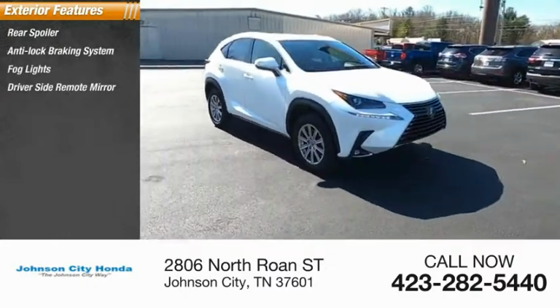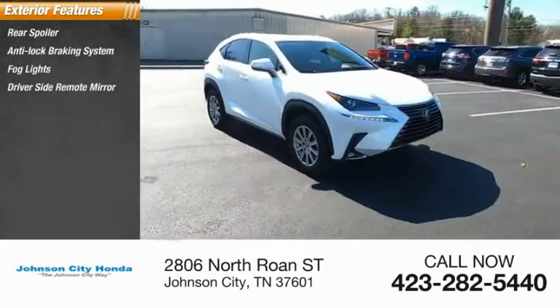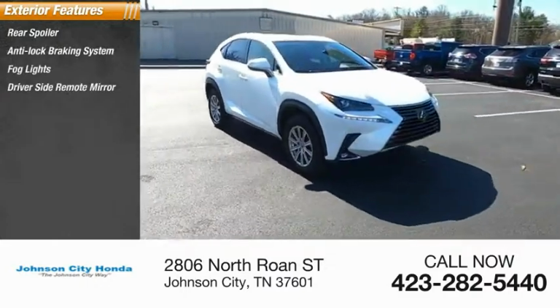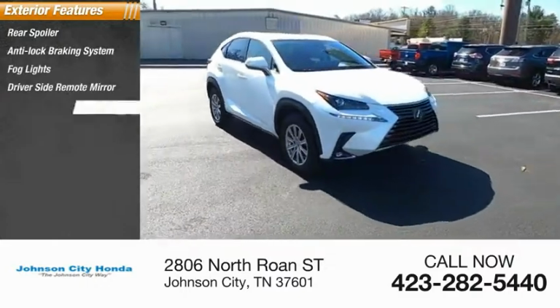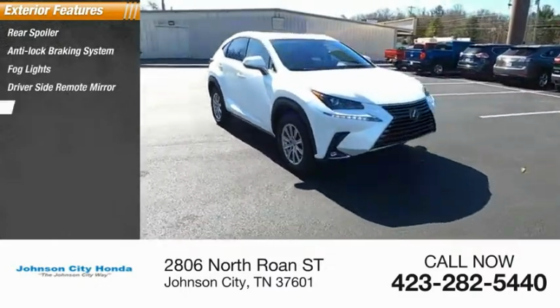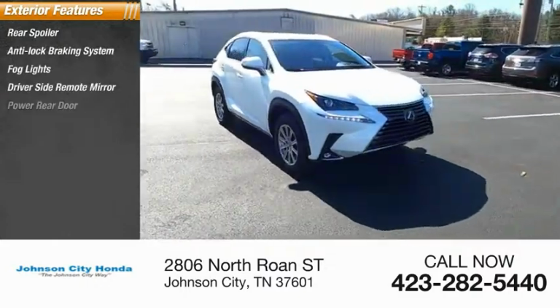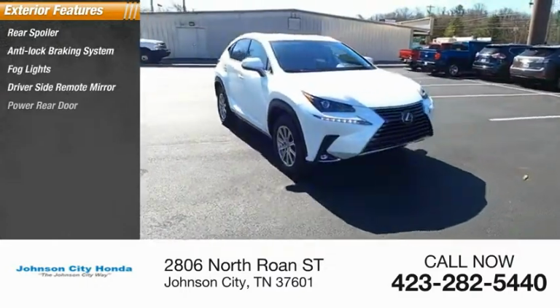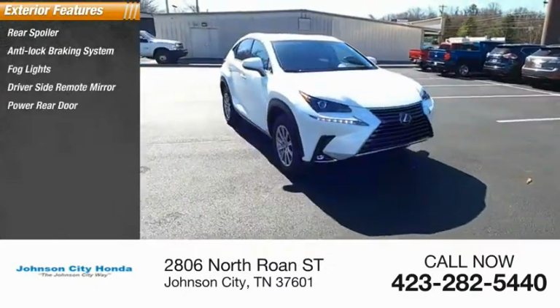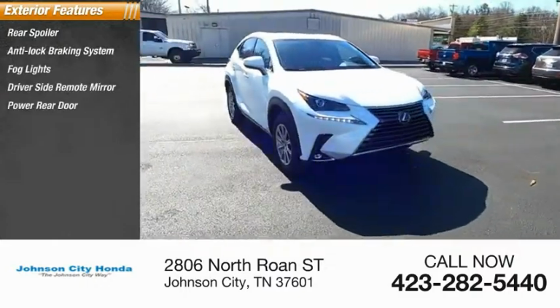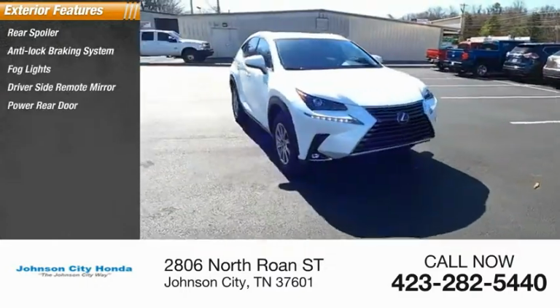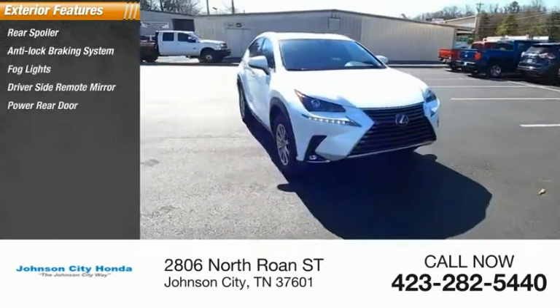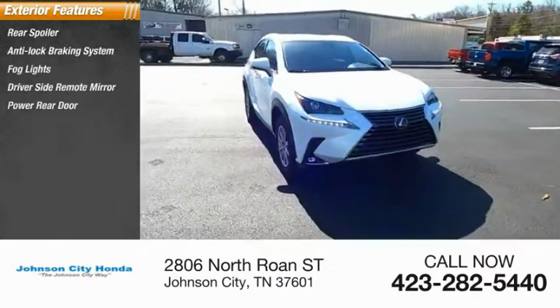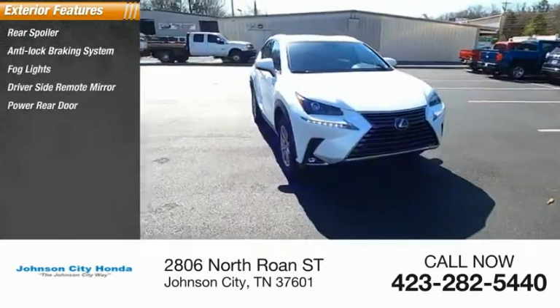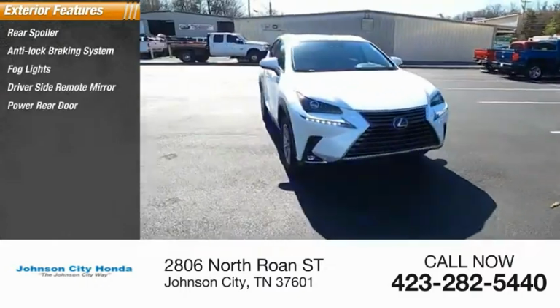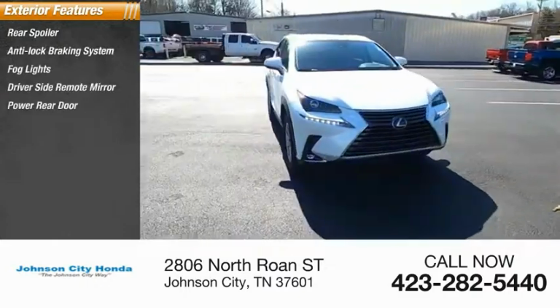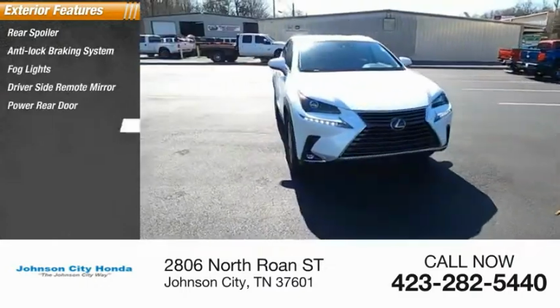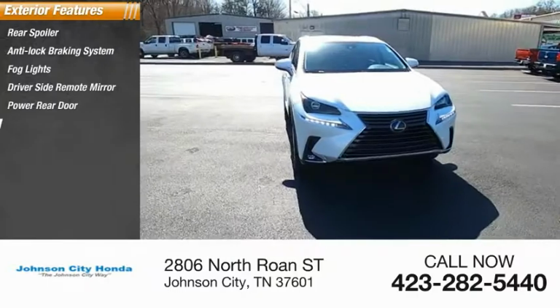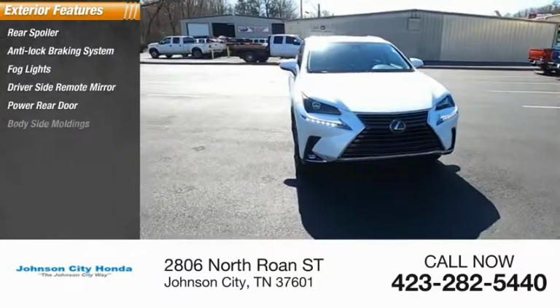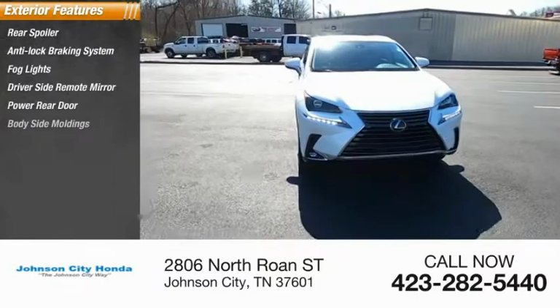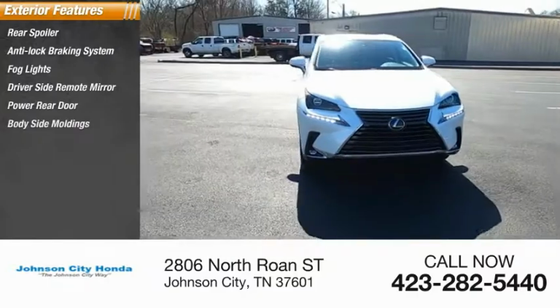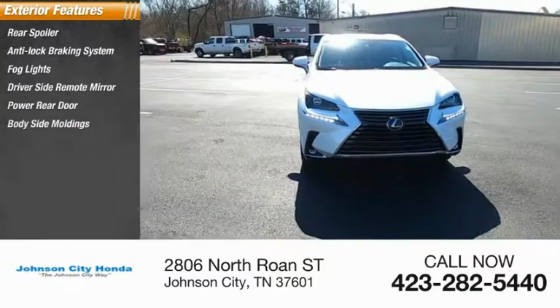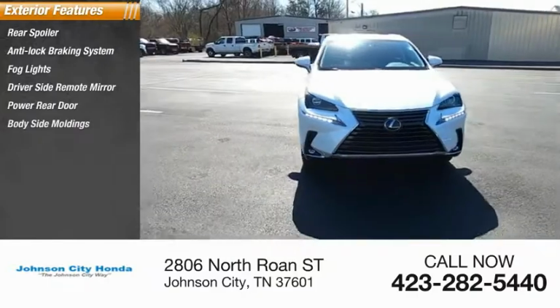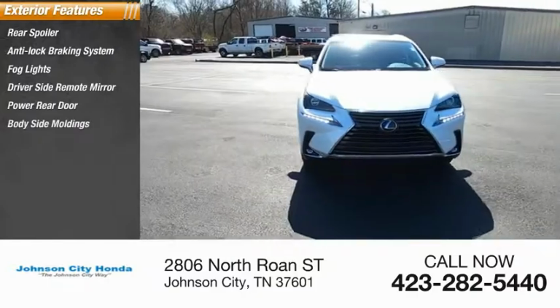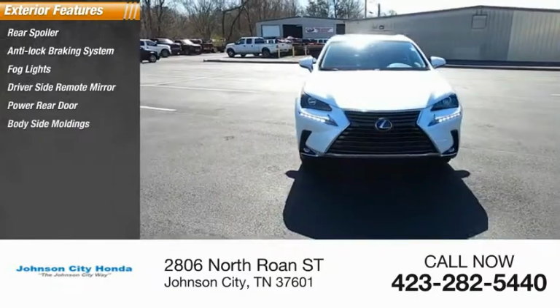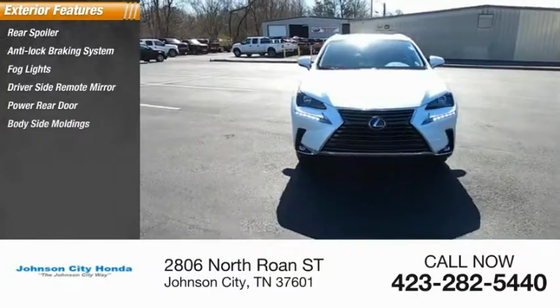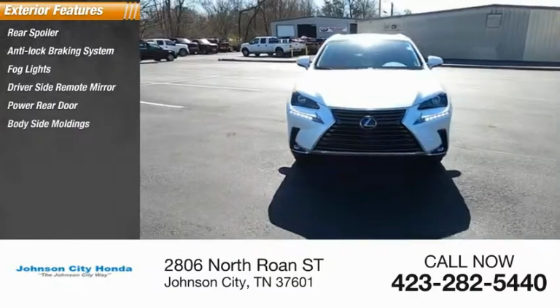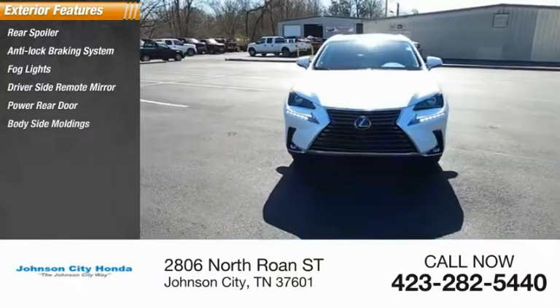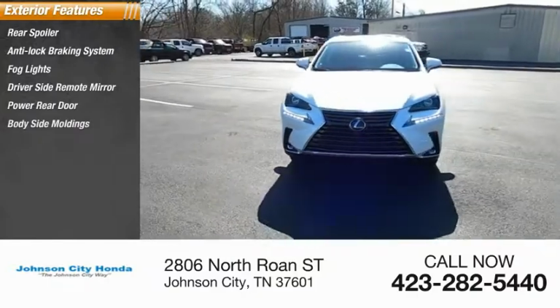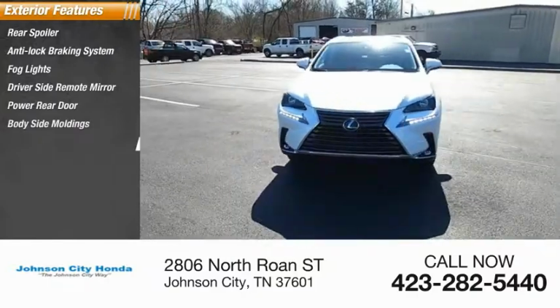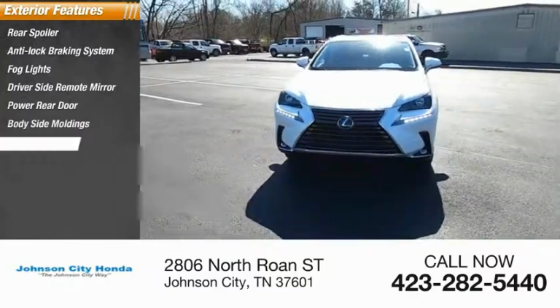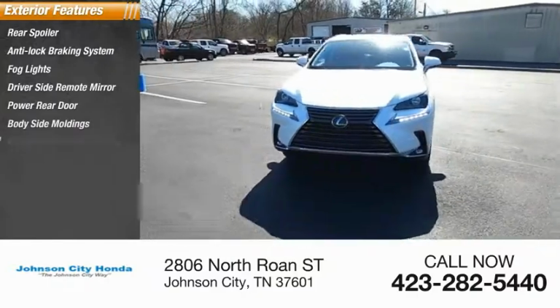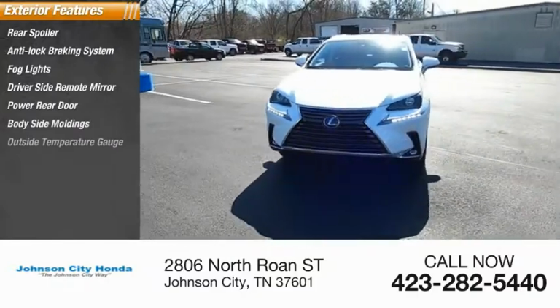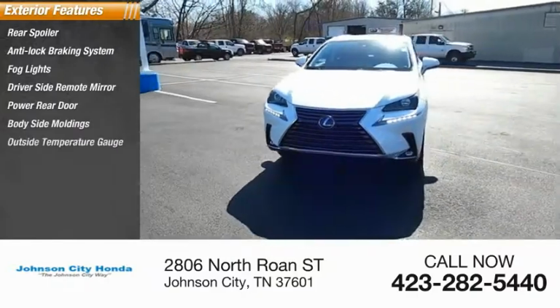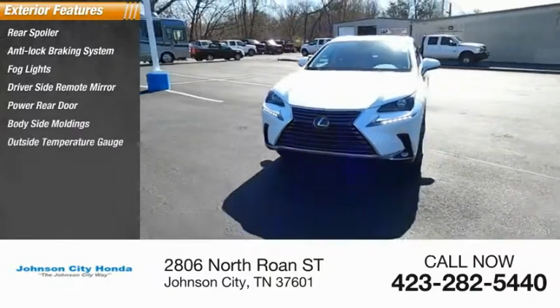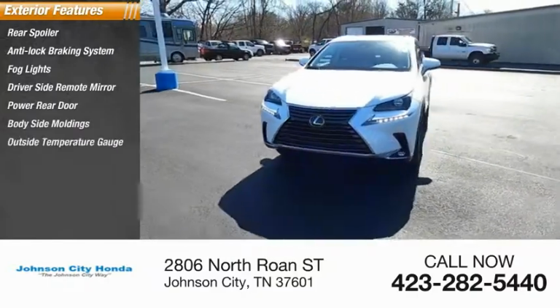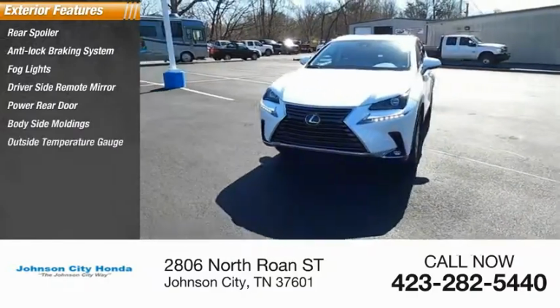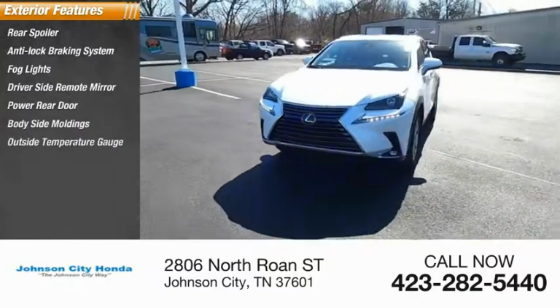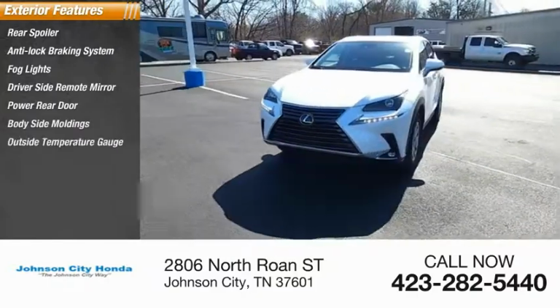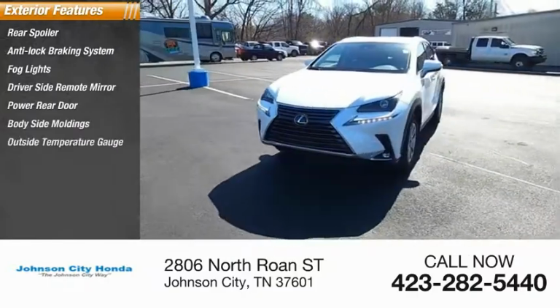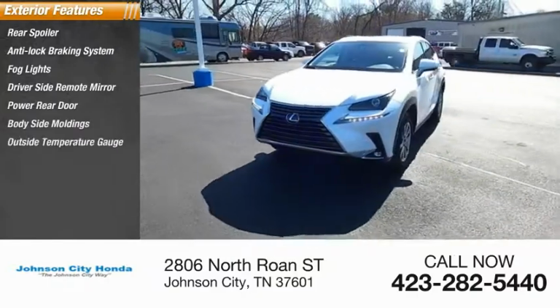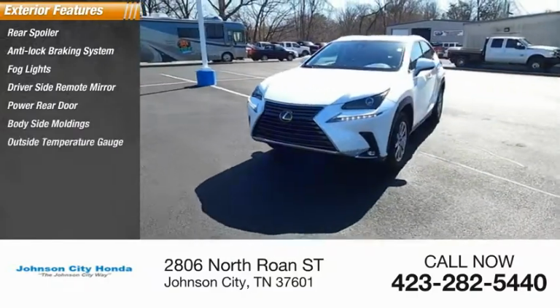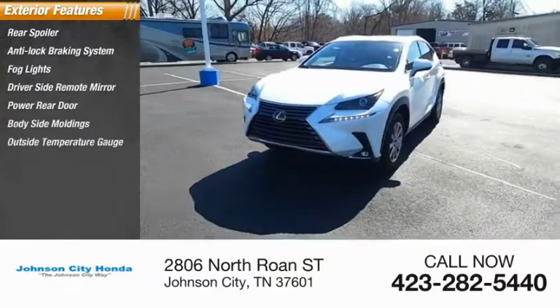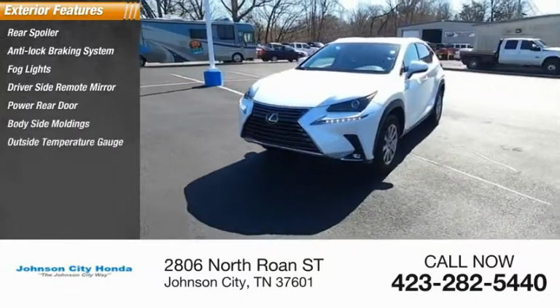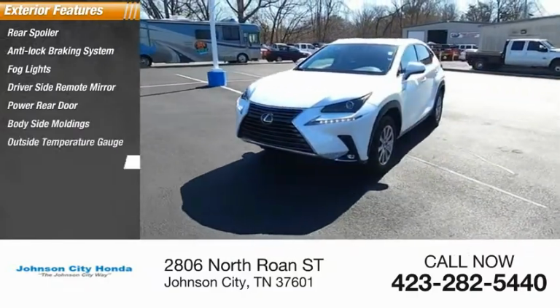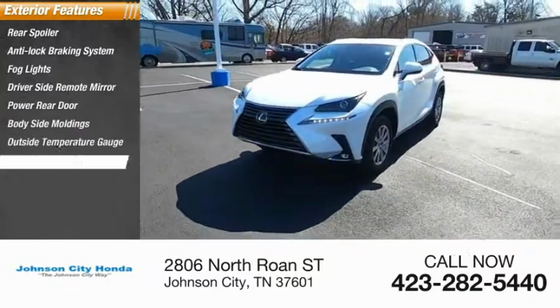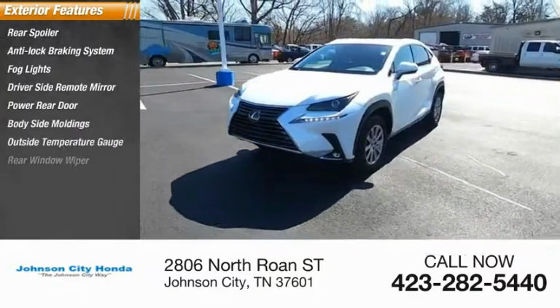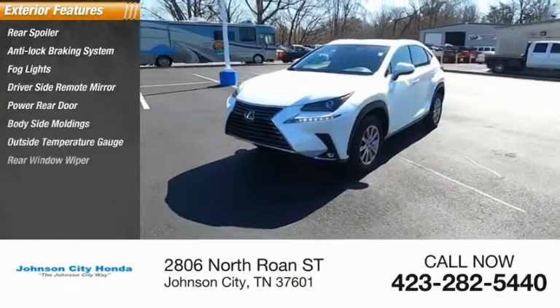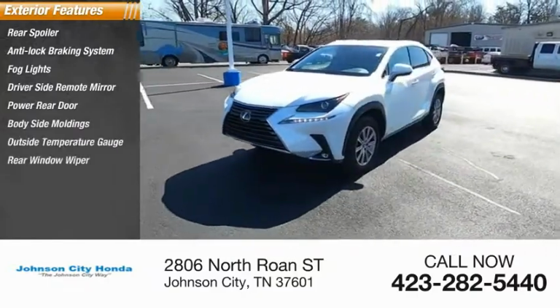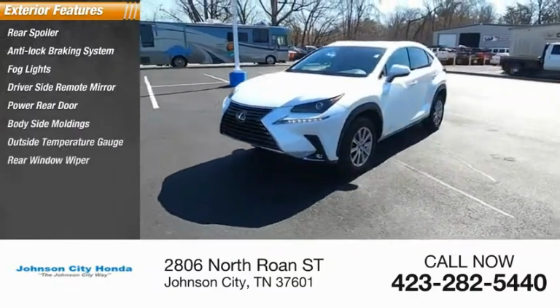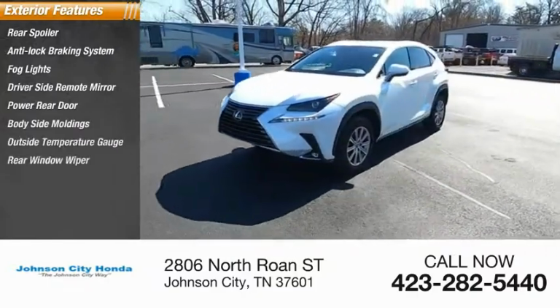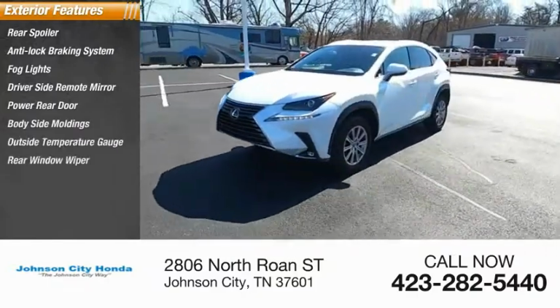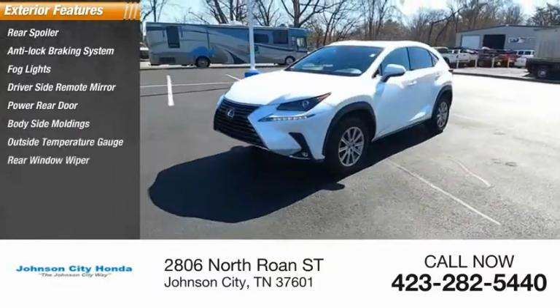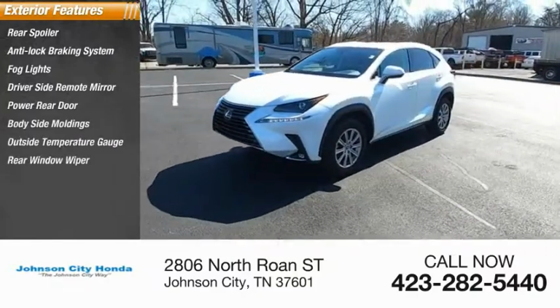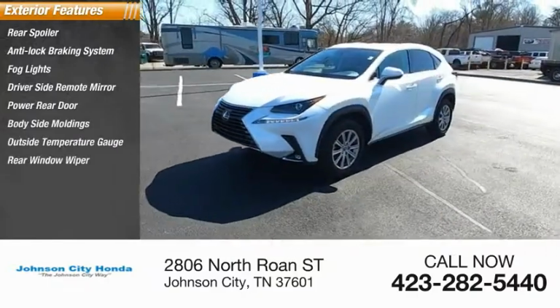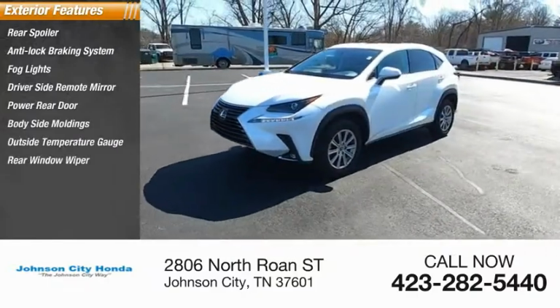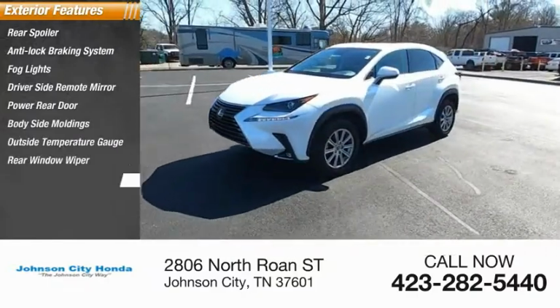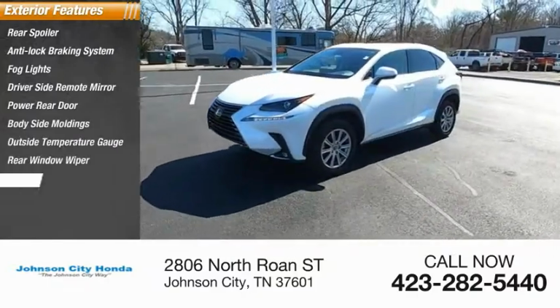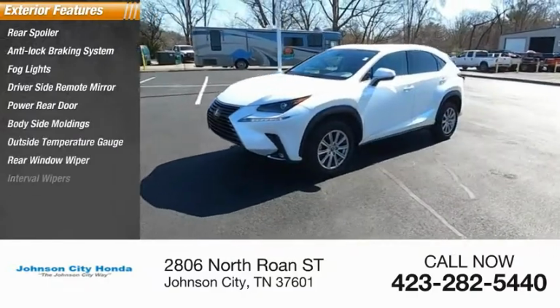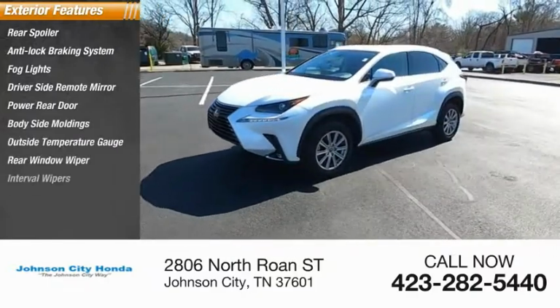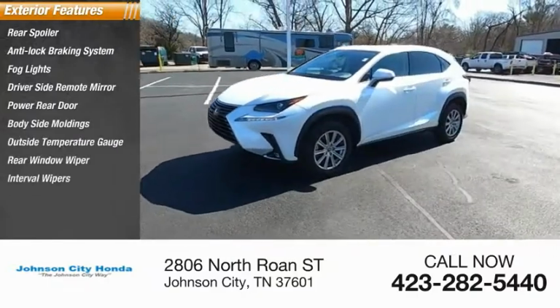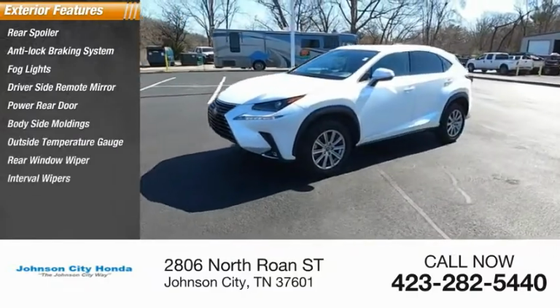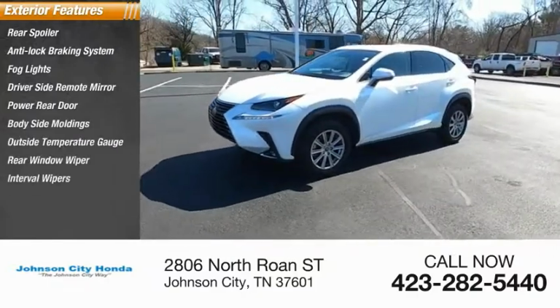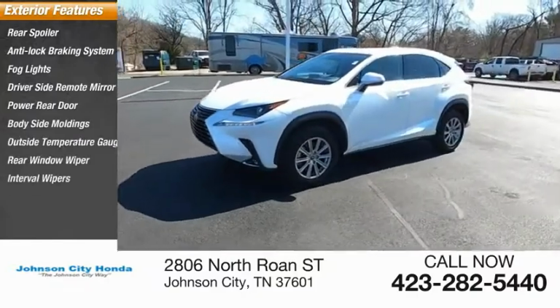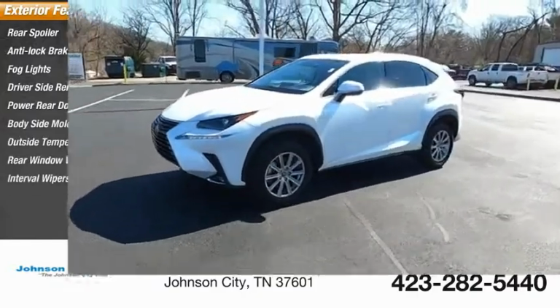Power rear door, body side moldings, outside temperature gauge, rear window wiper, interval wipers.